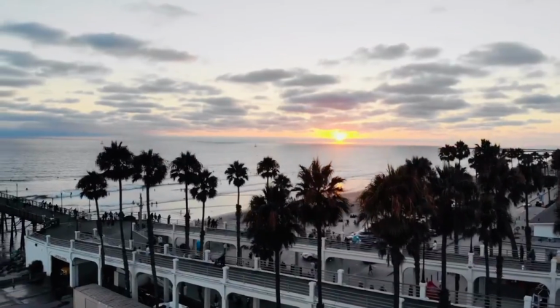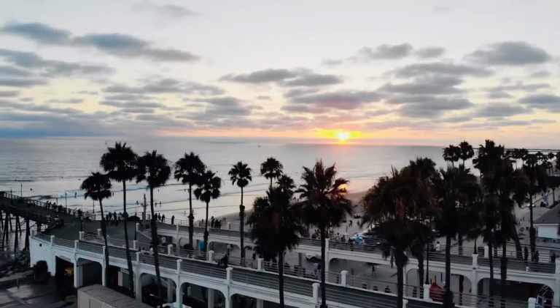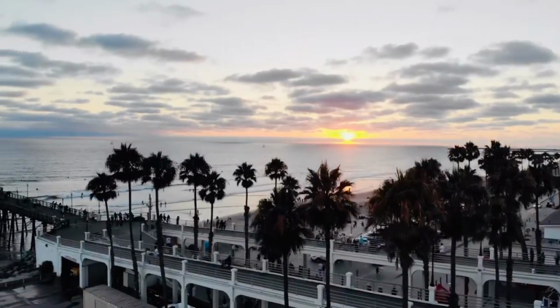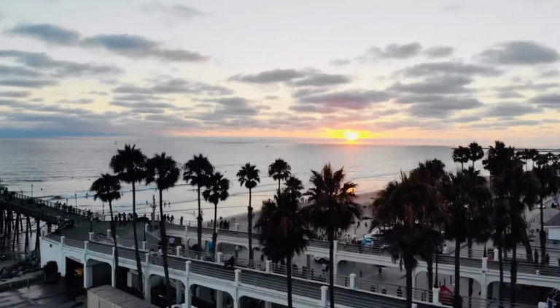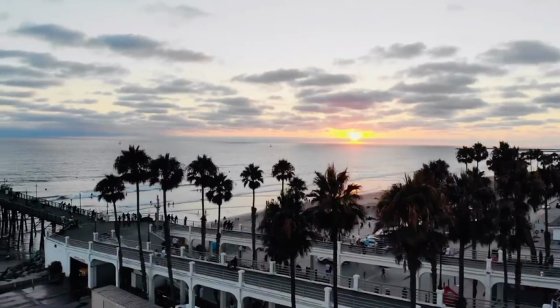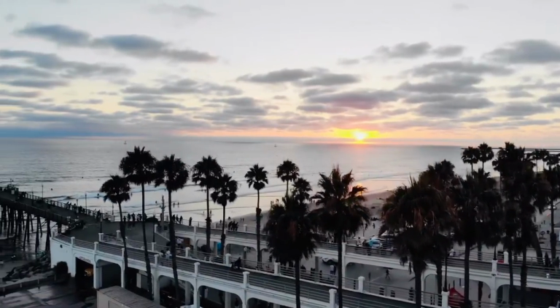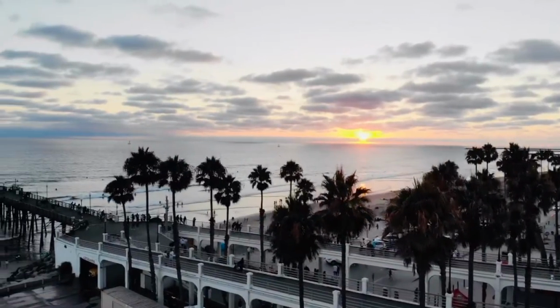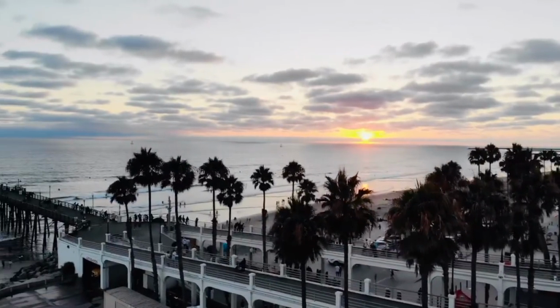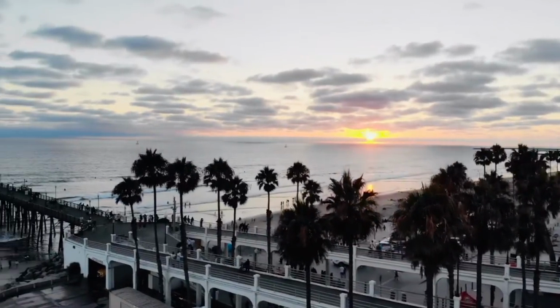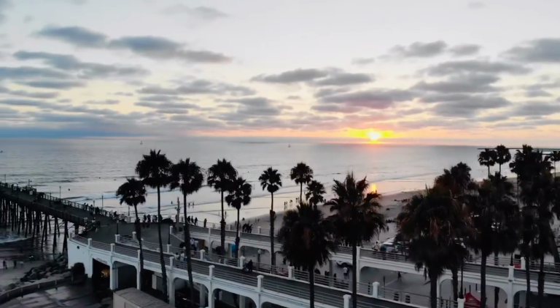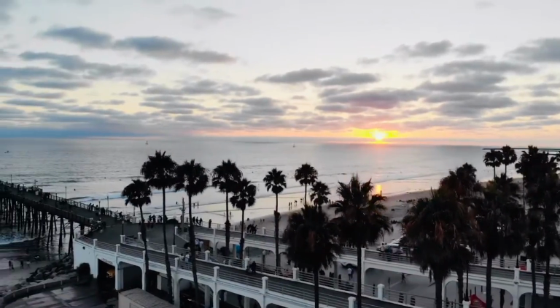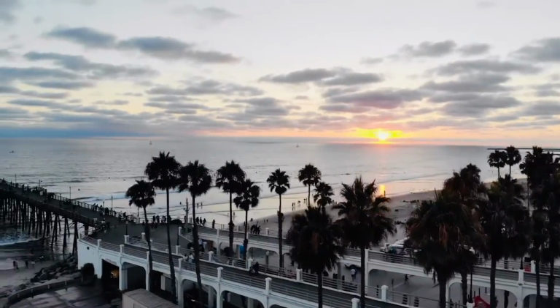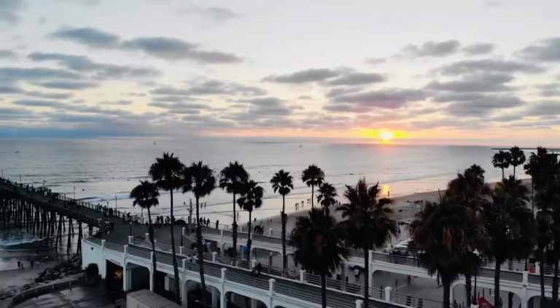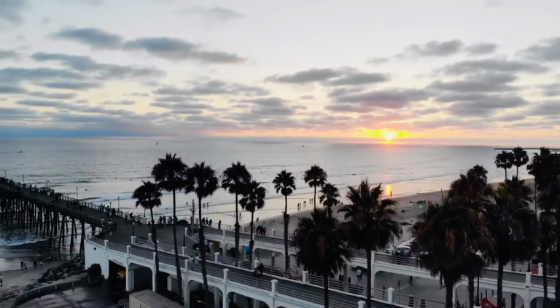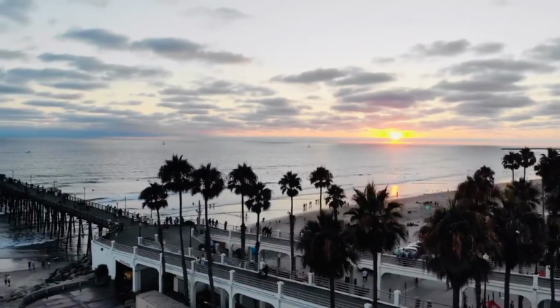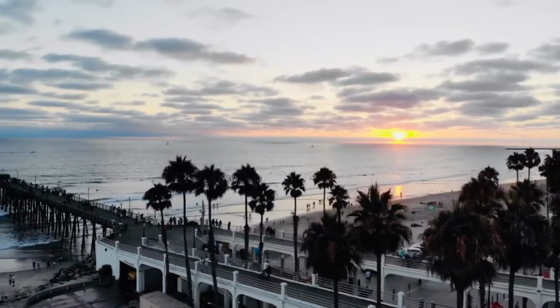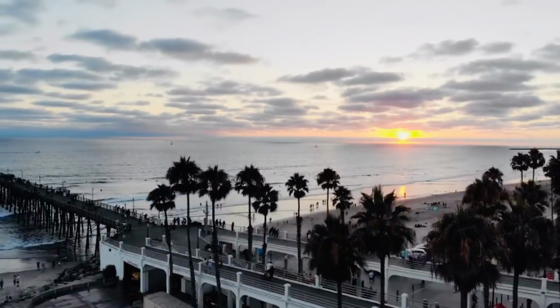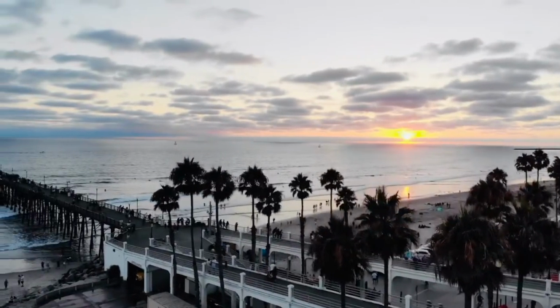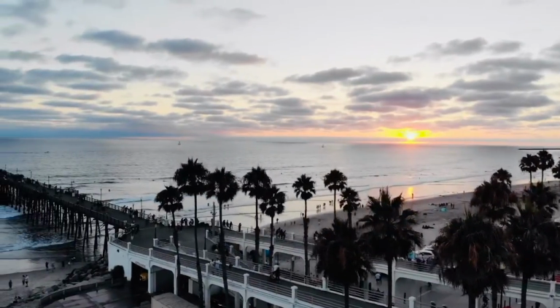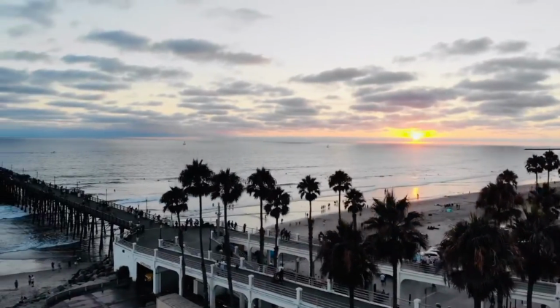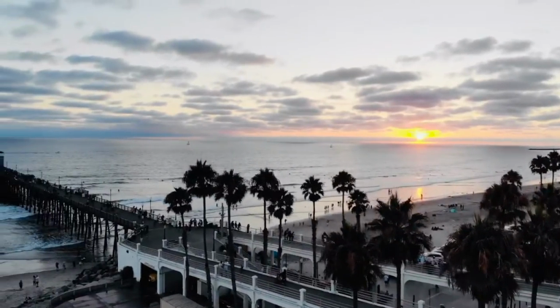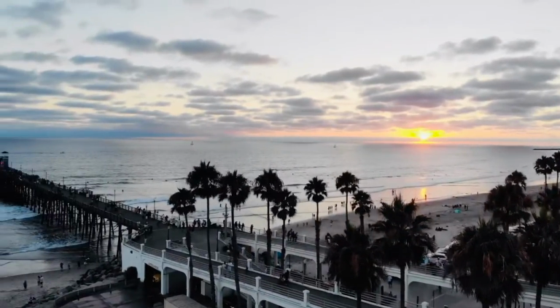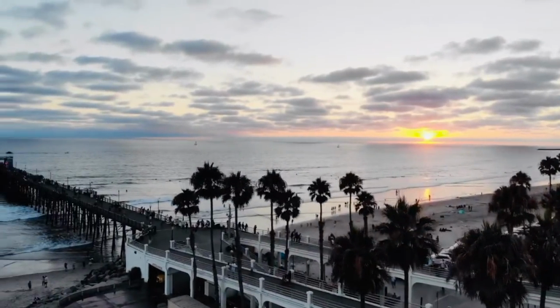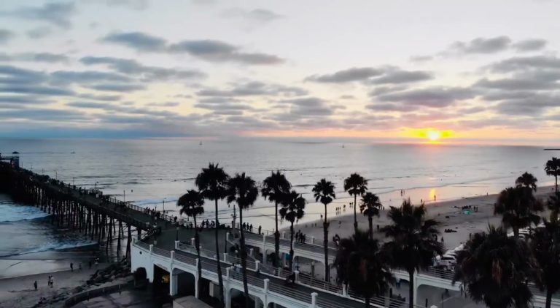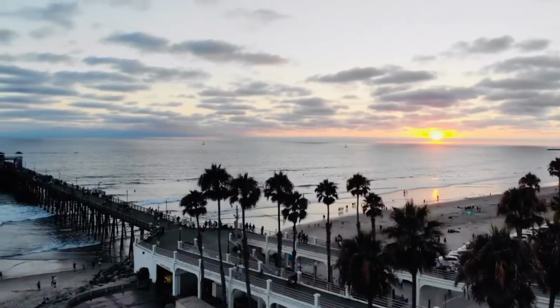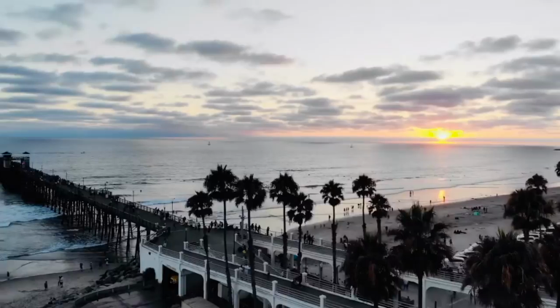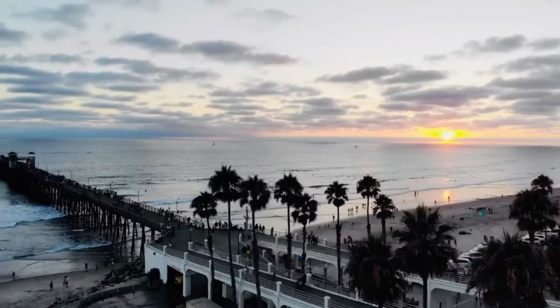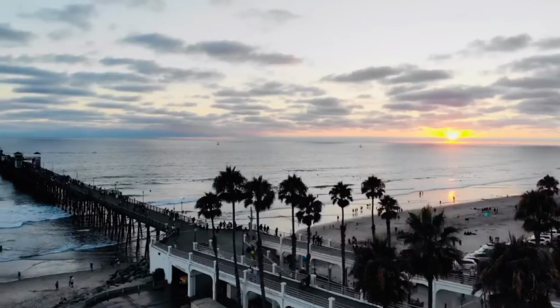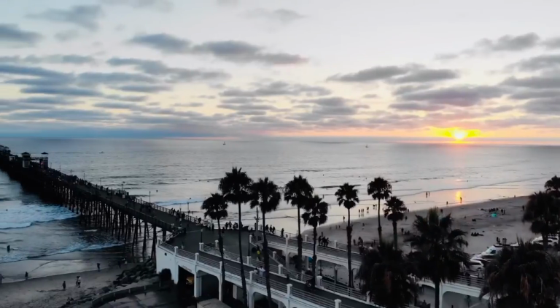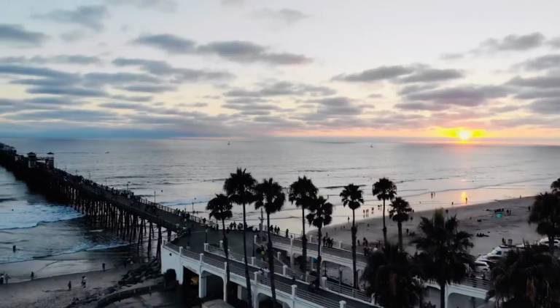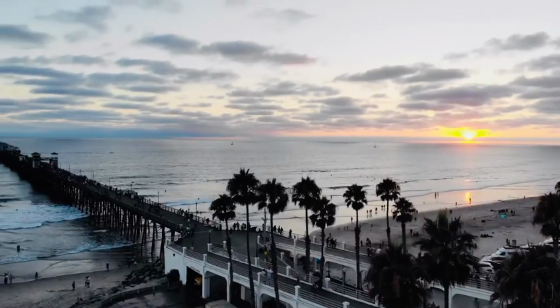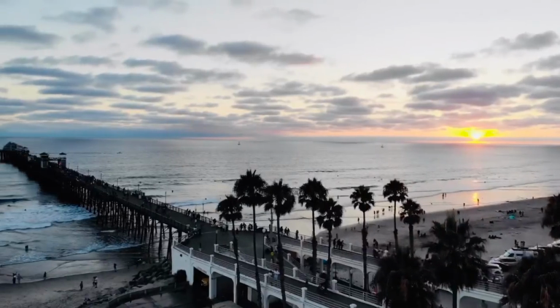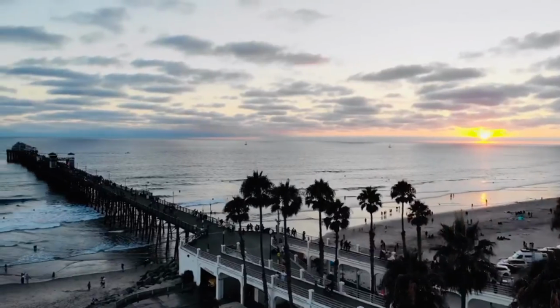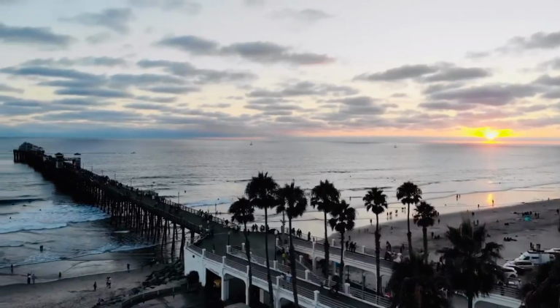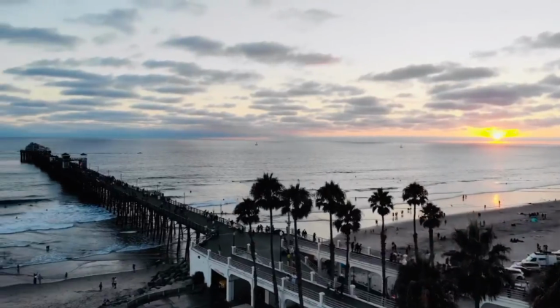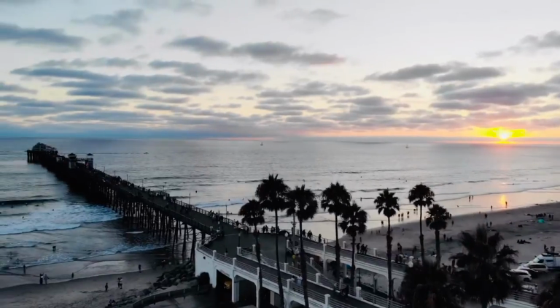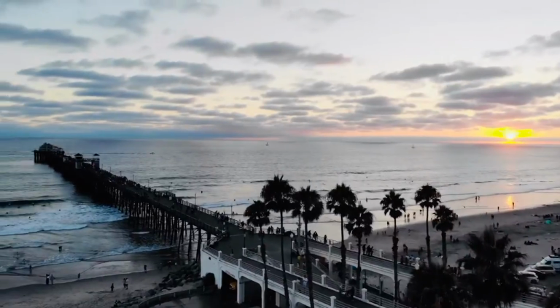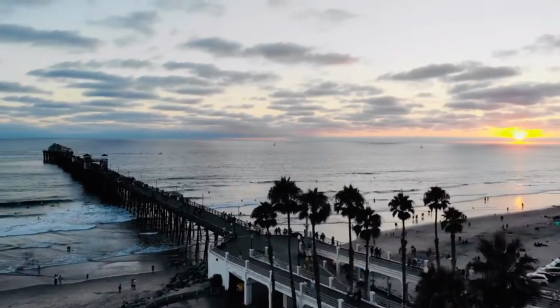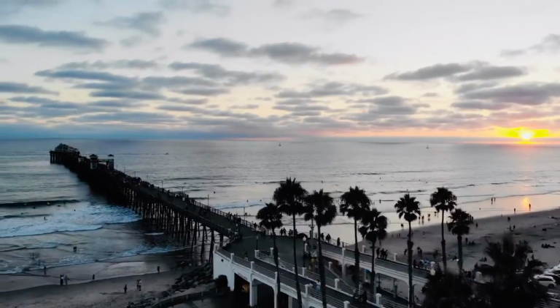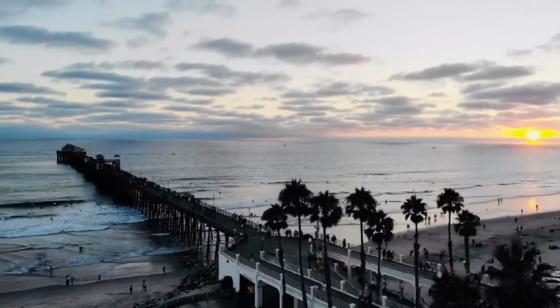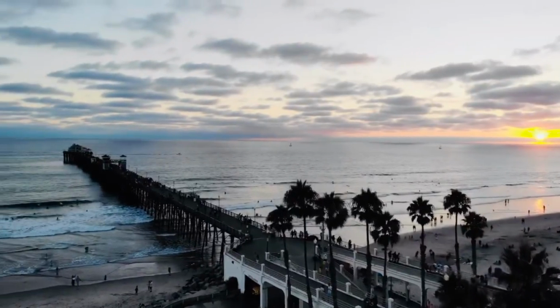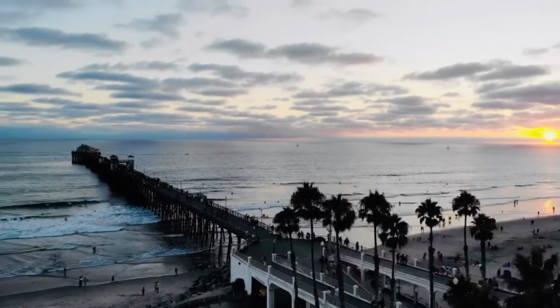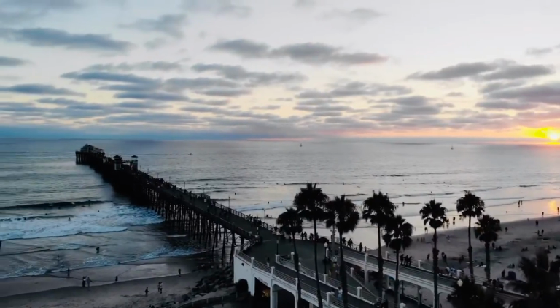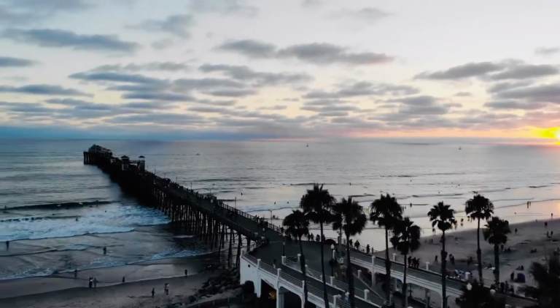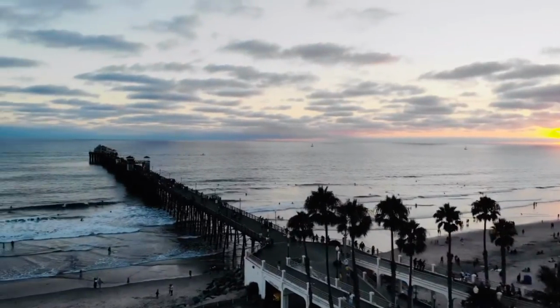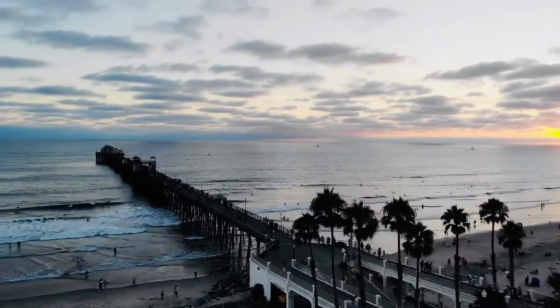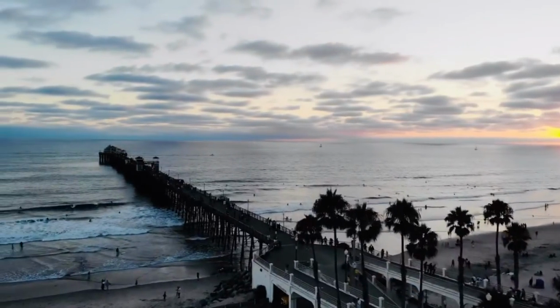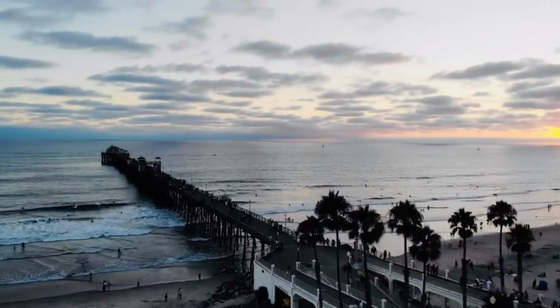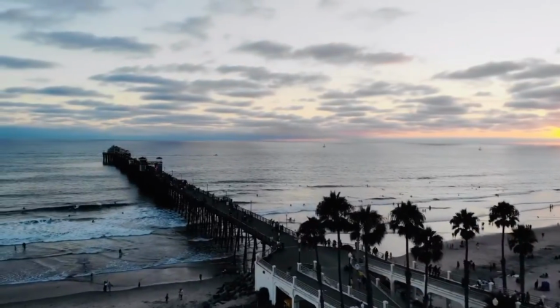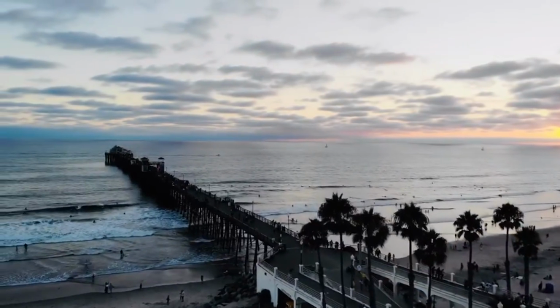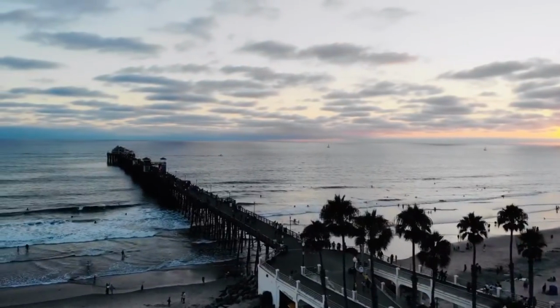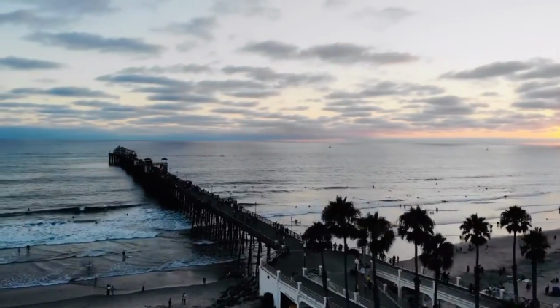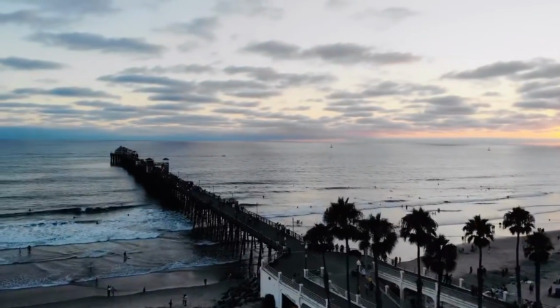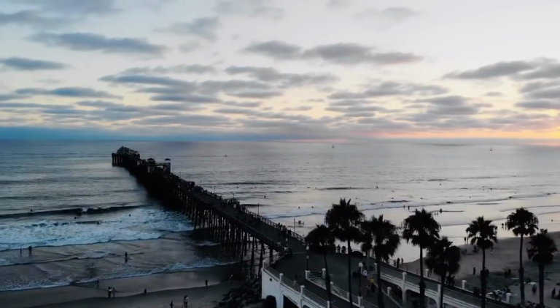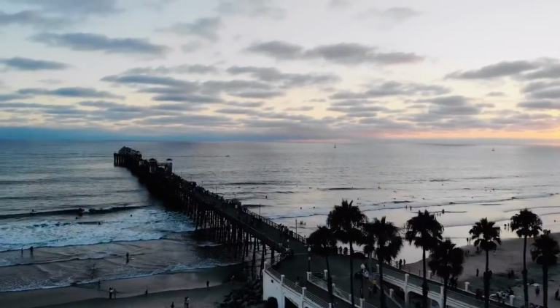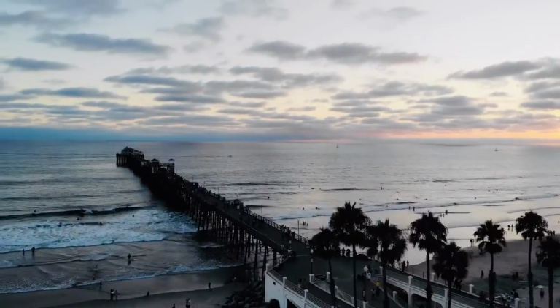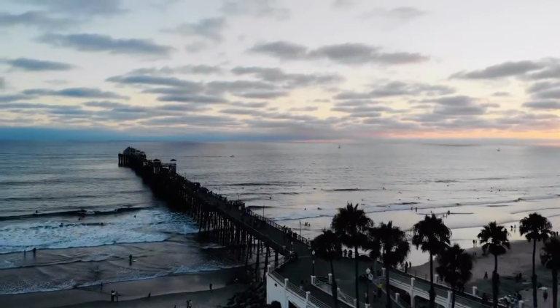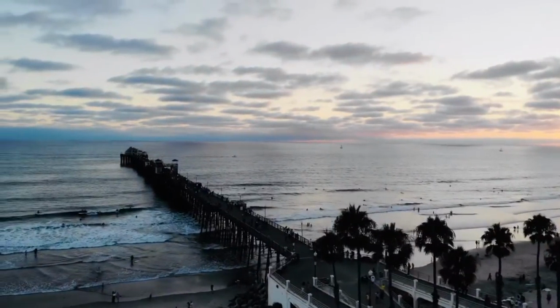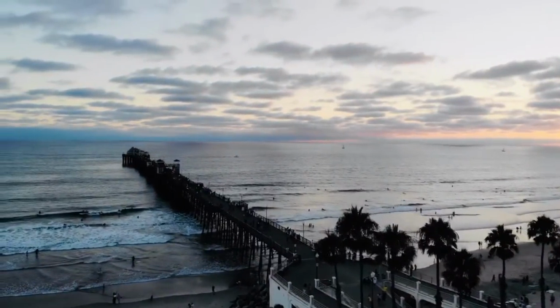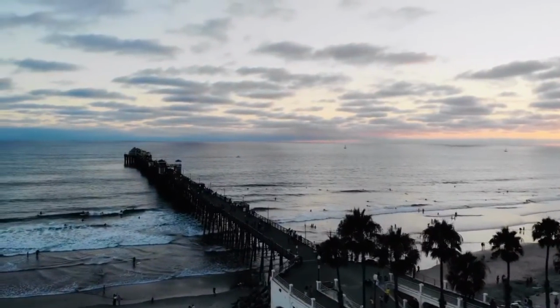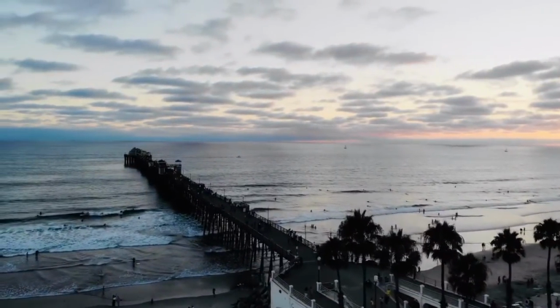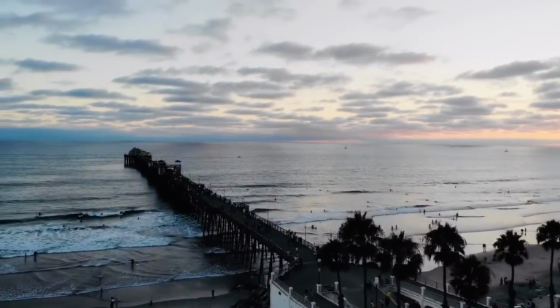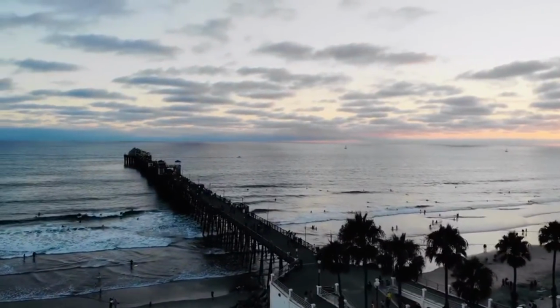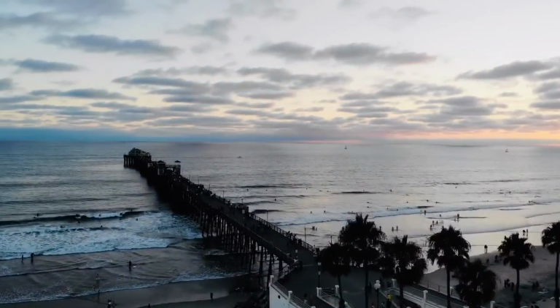Whatever may bring you to Oceanside, the pier is without a doubt the perfect spot to go for your next Oceanside memory.